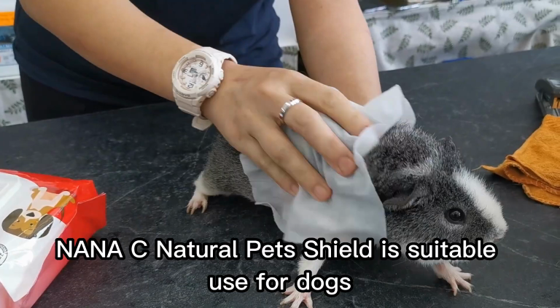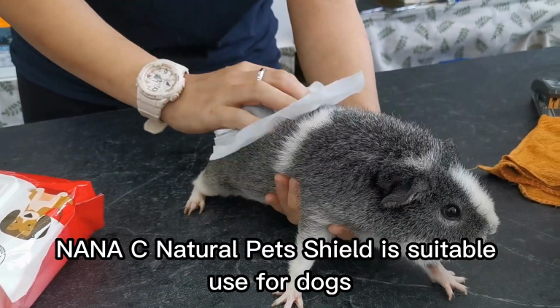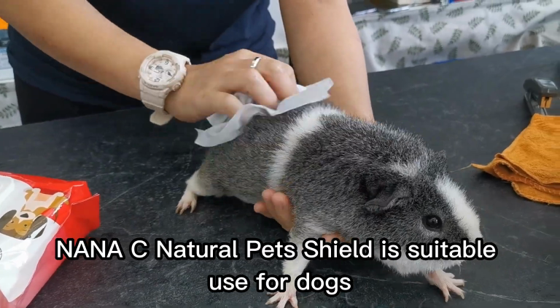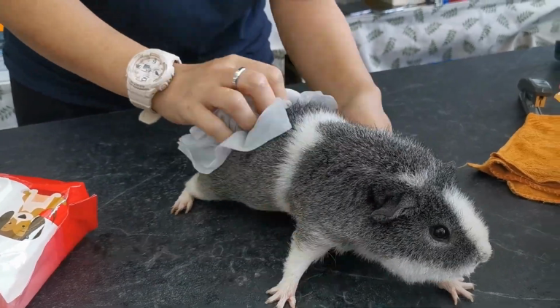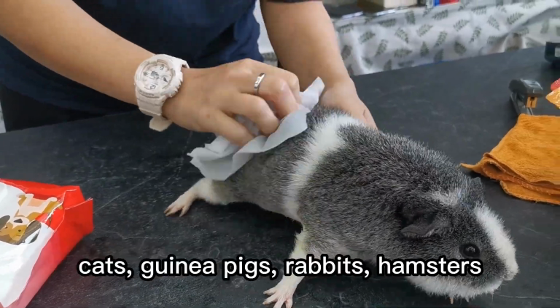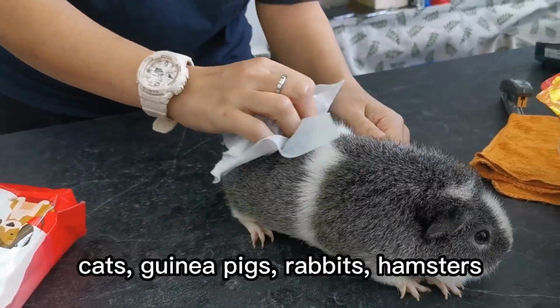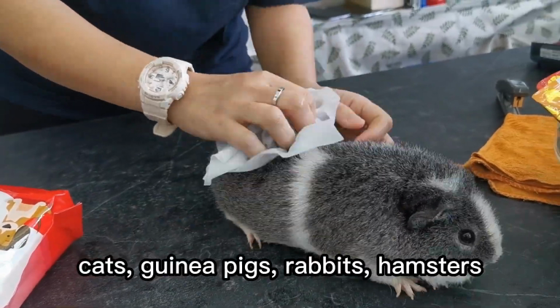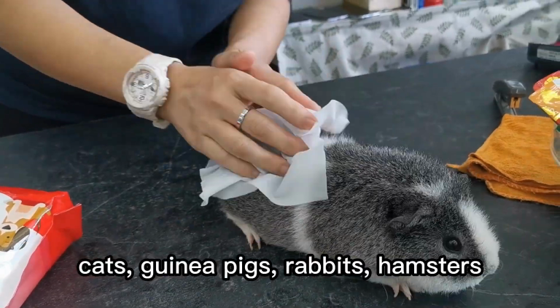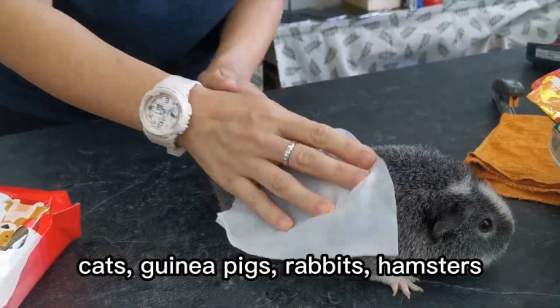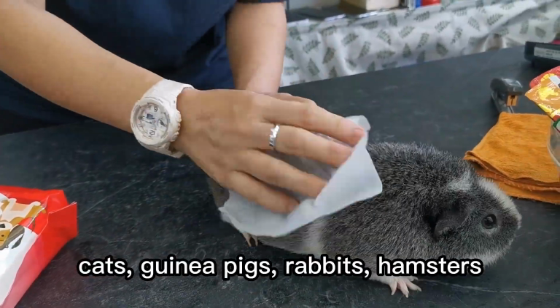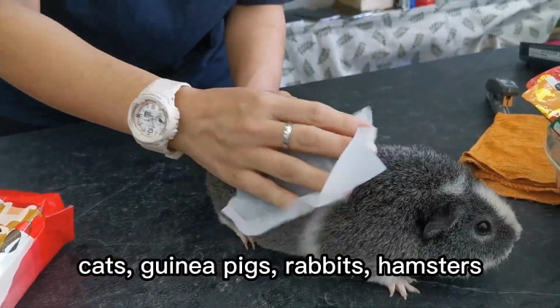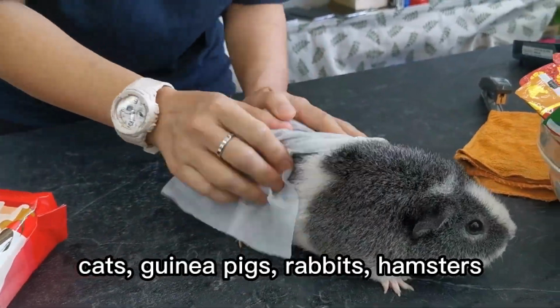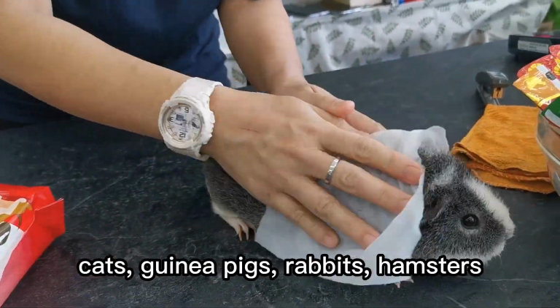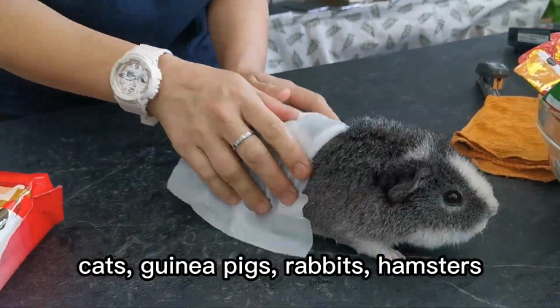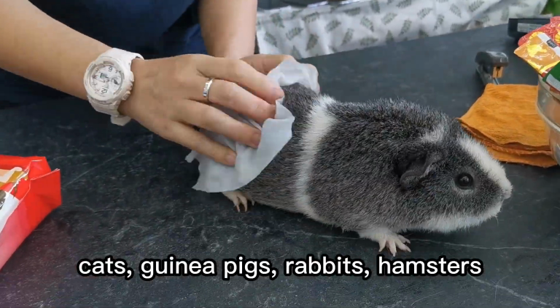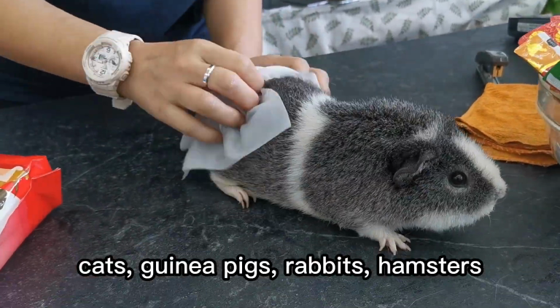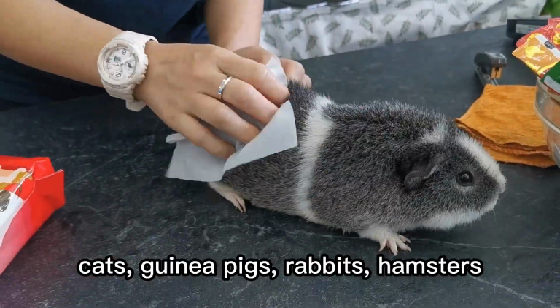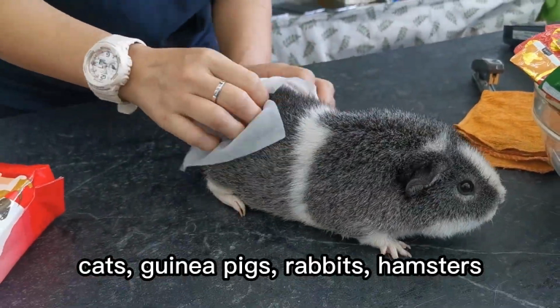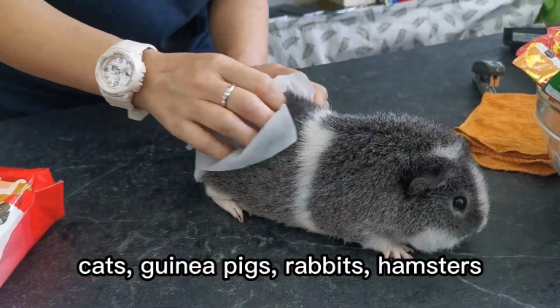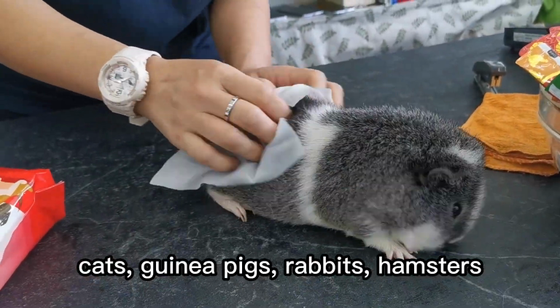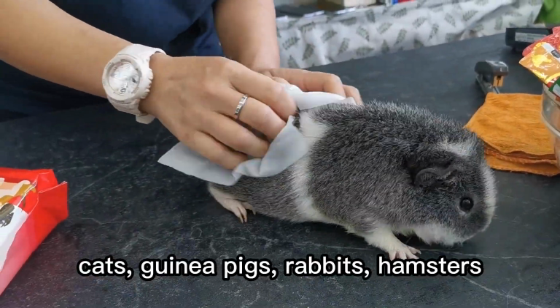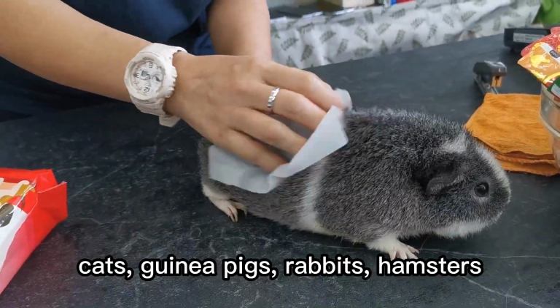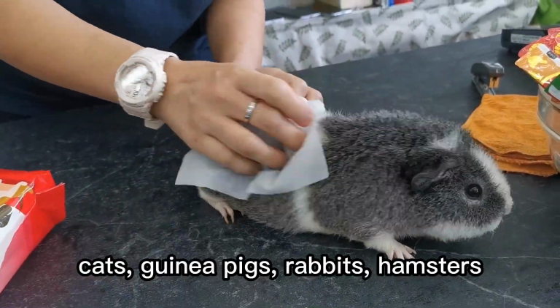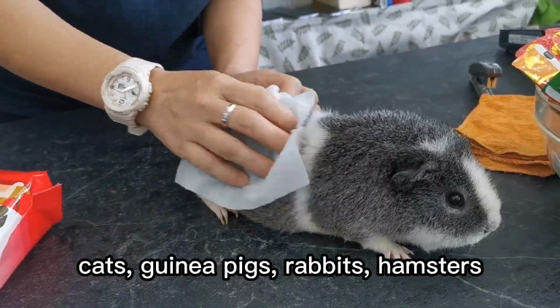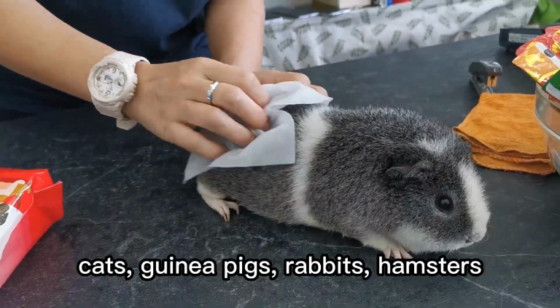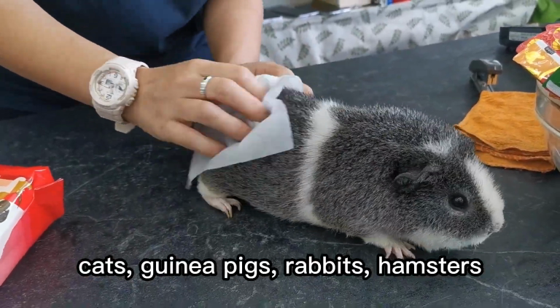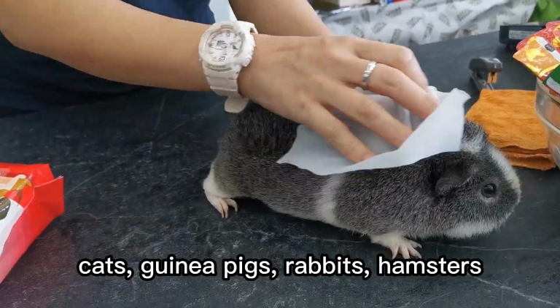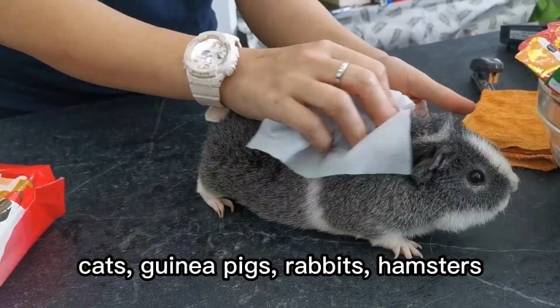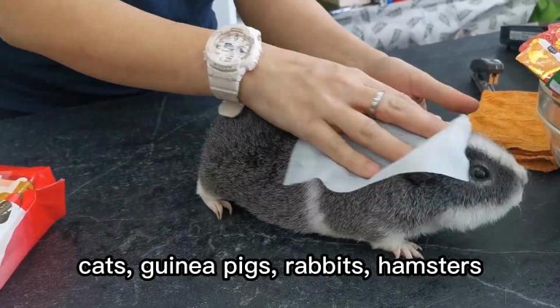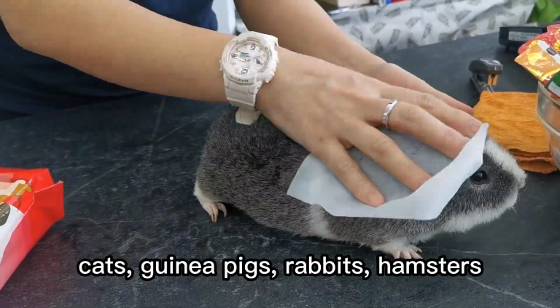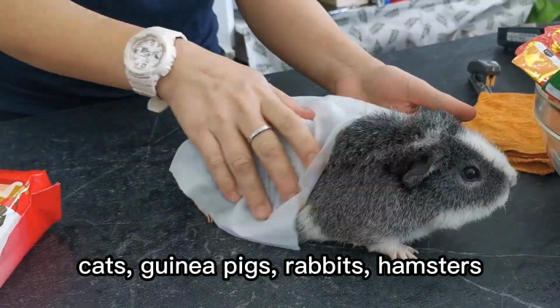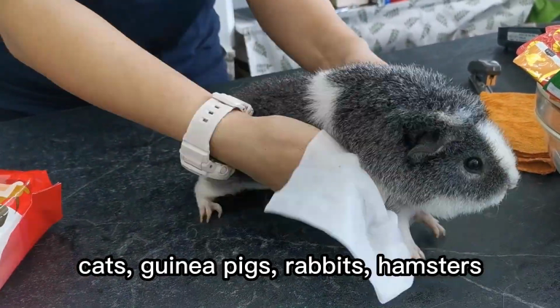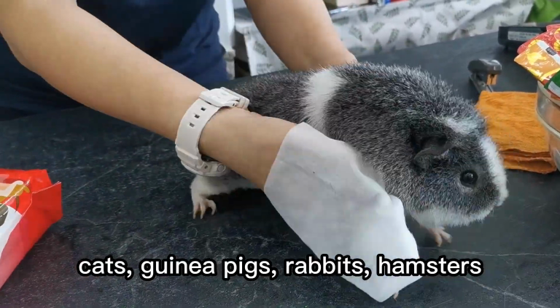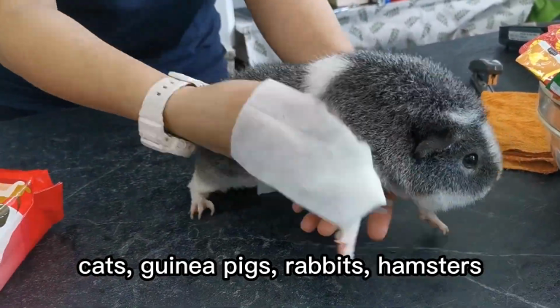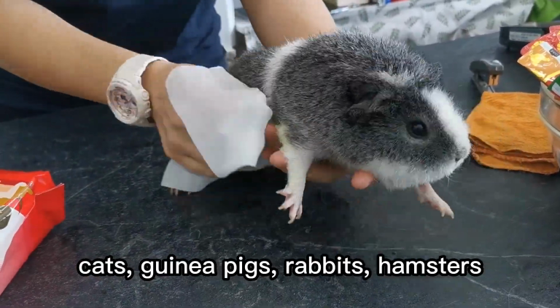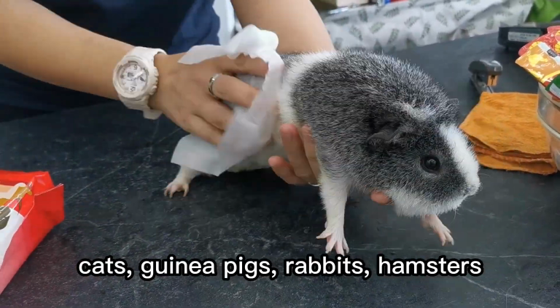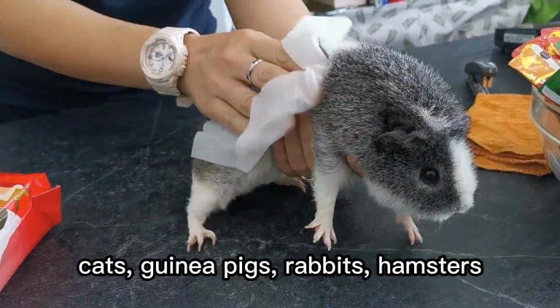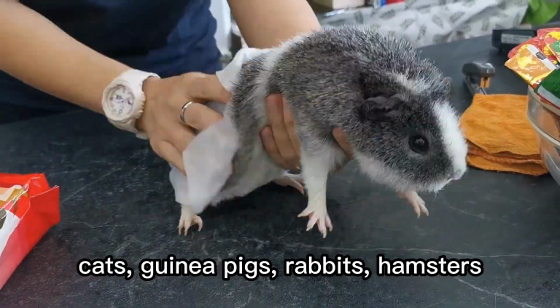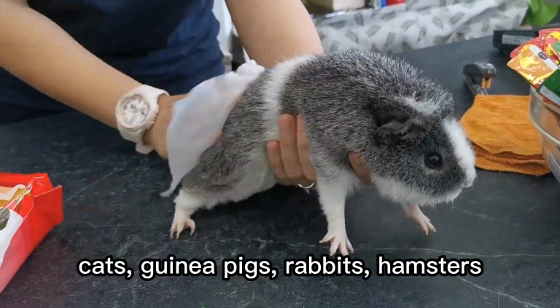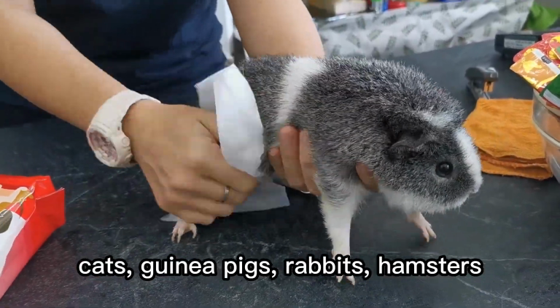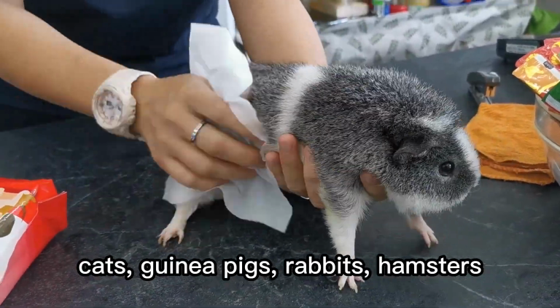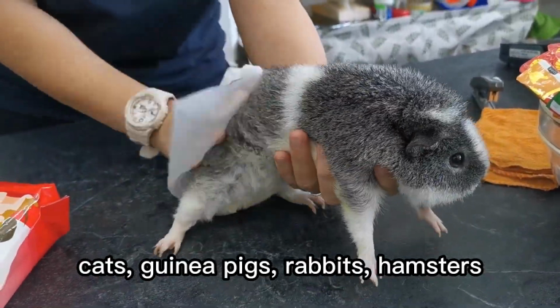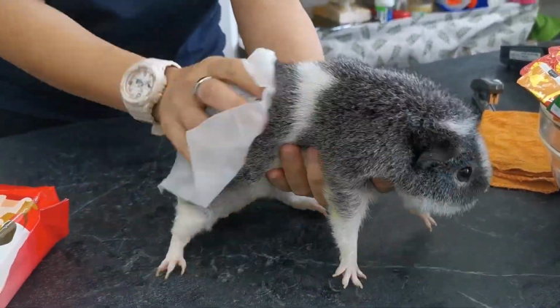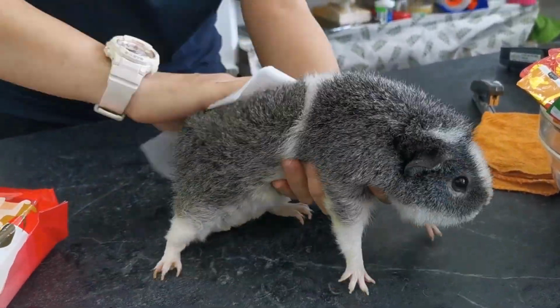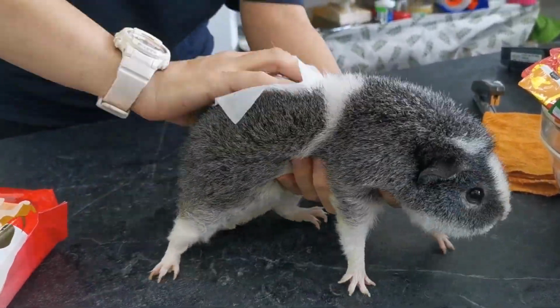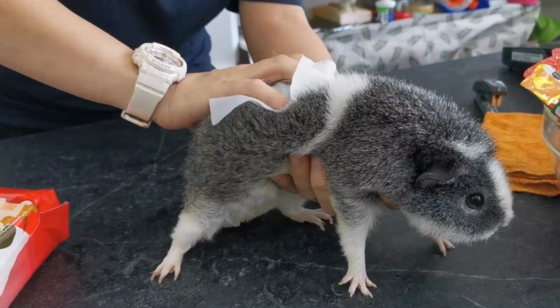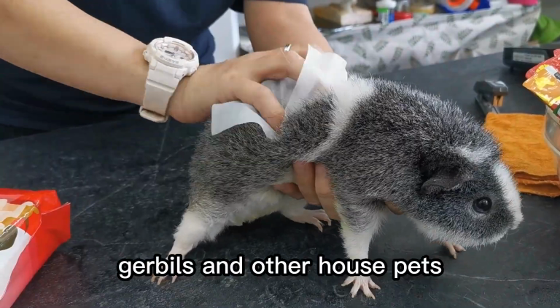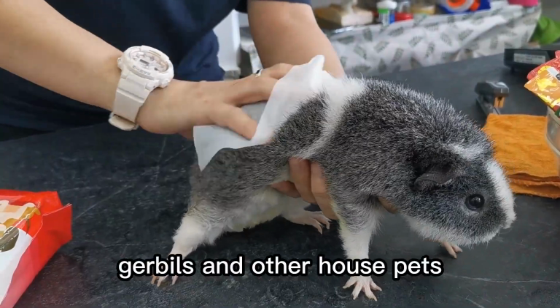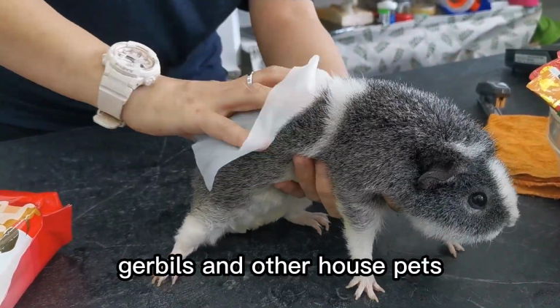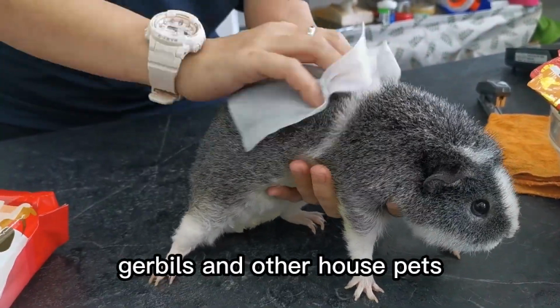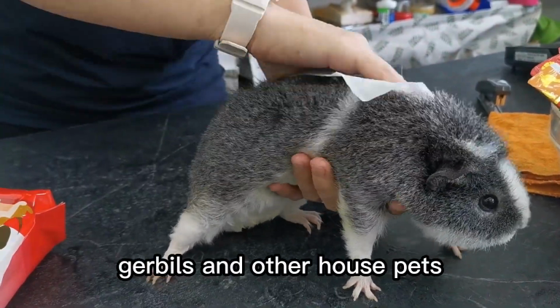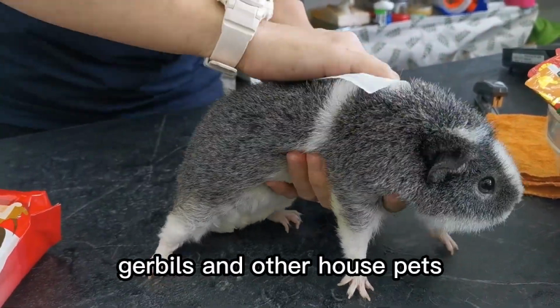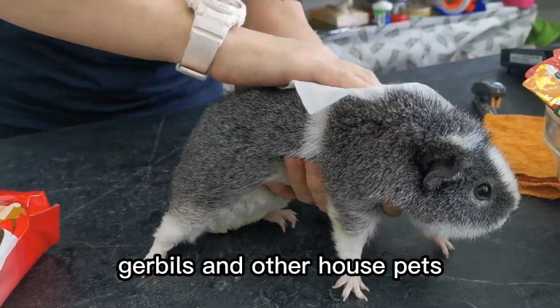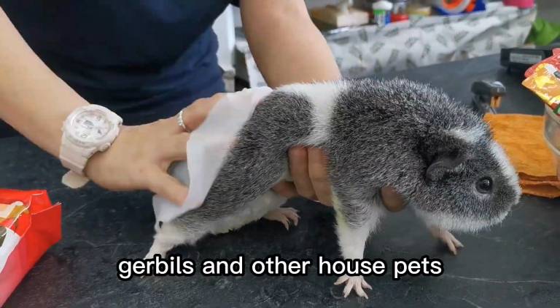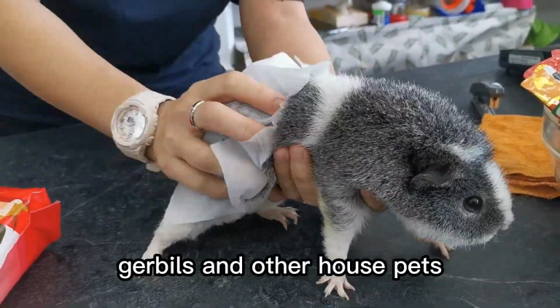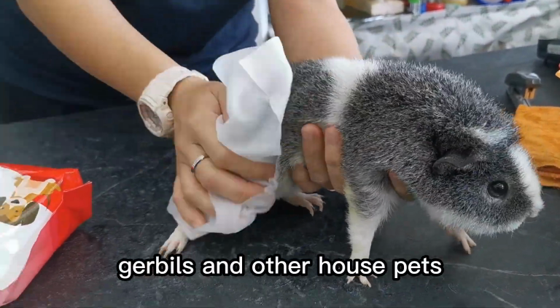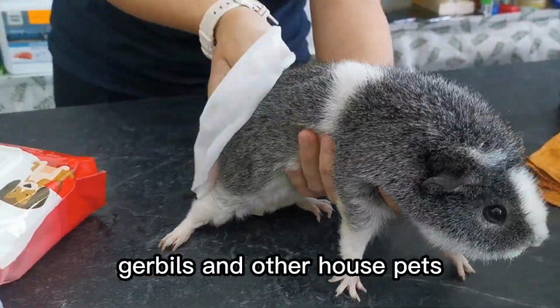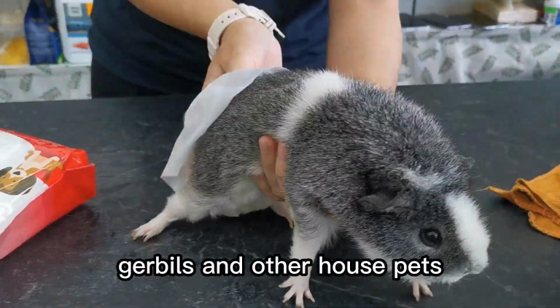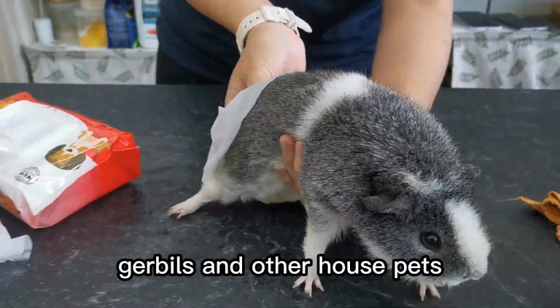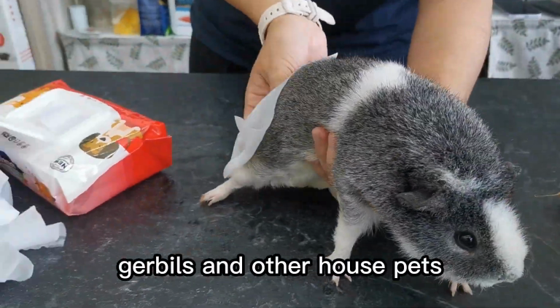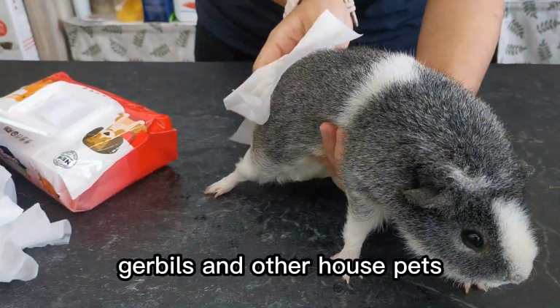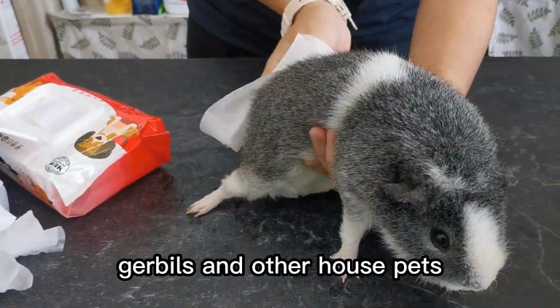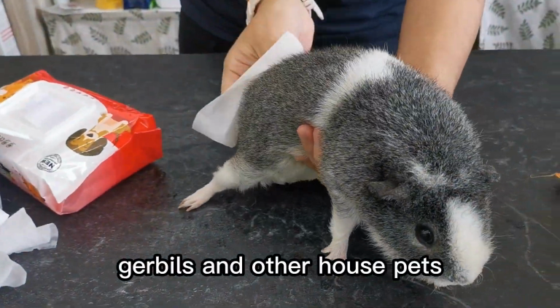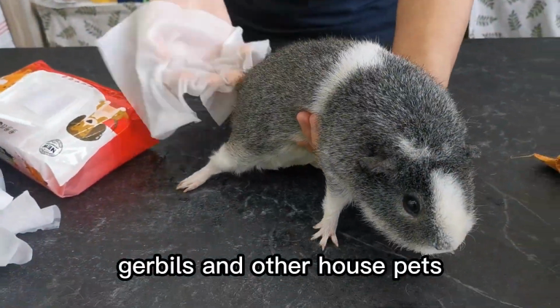Nana C Natural Pet Shield is suitable for use with dogs, cats, guinea pigs, rabbits, hamsters, gerbils, and other house pets.